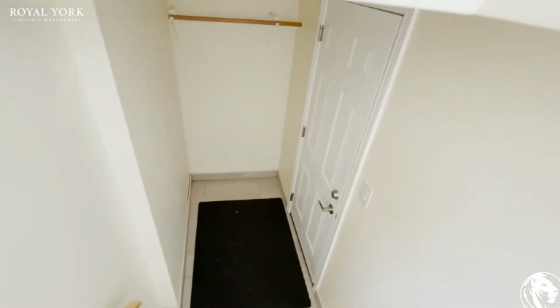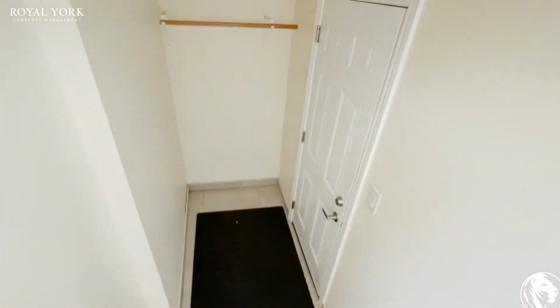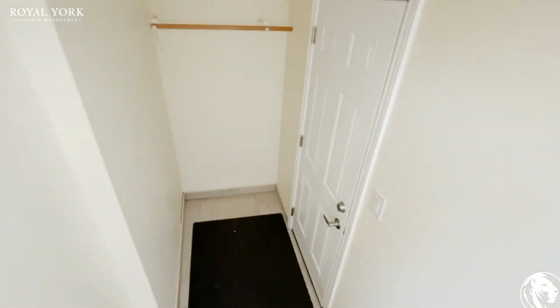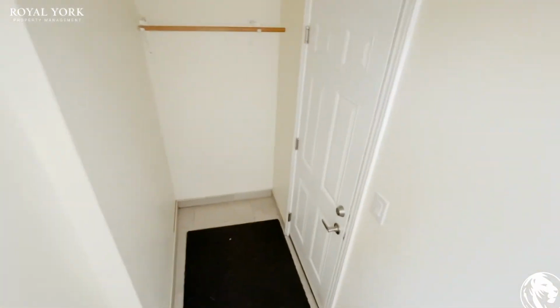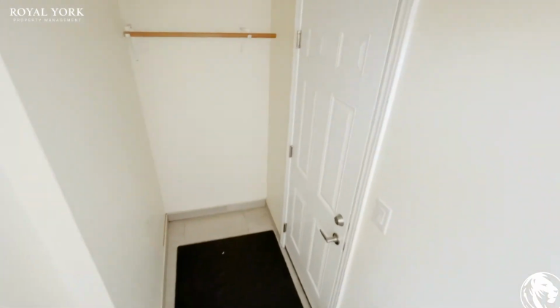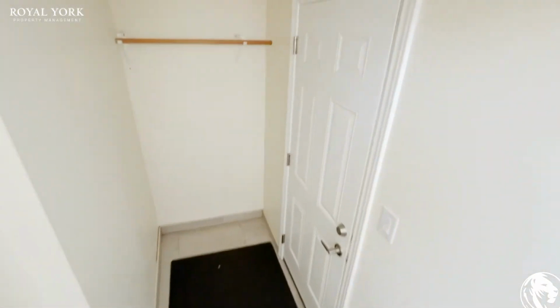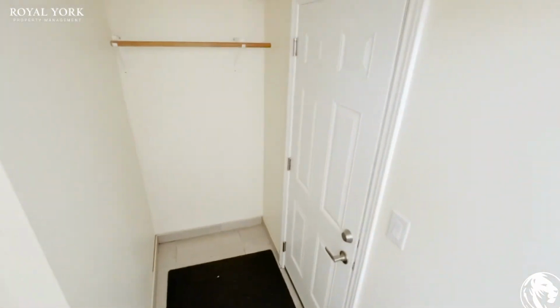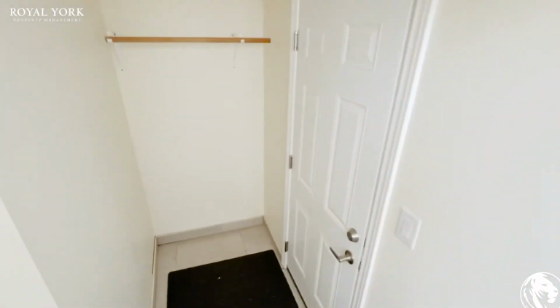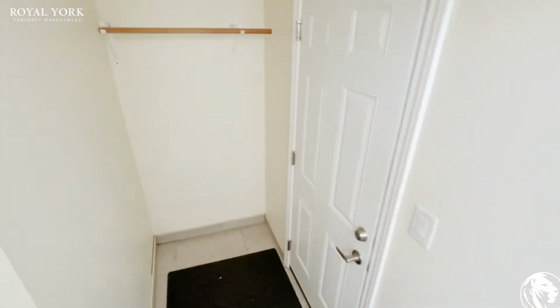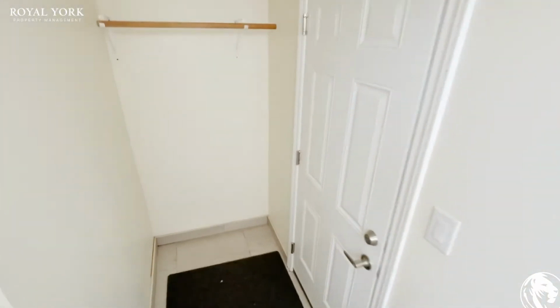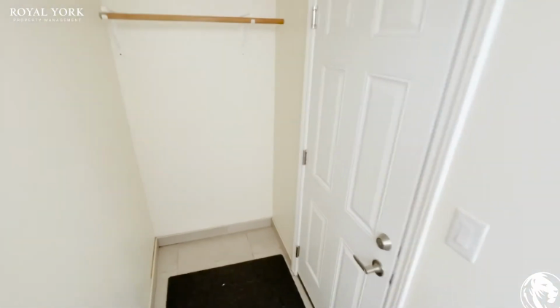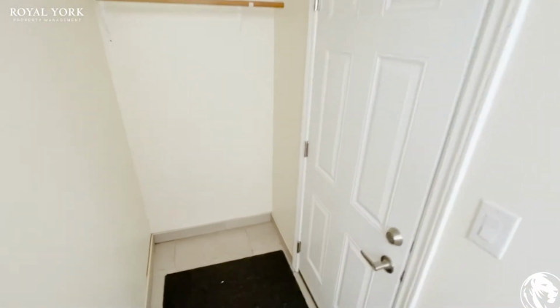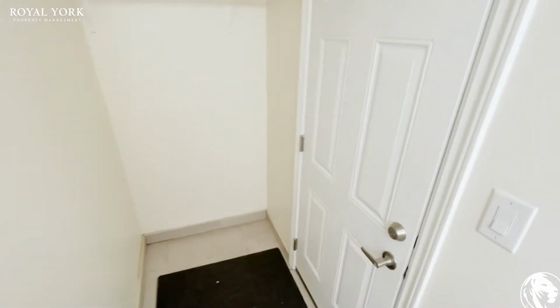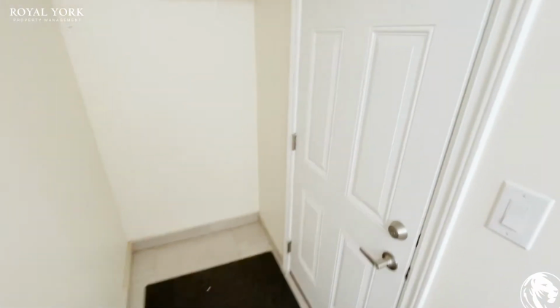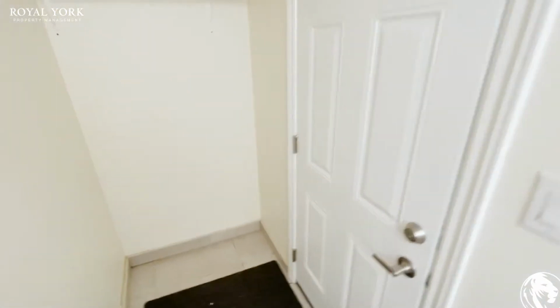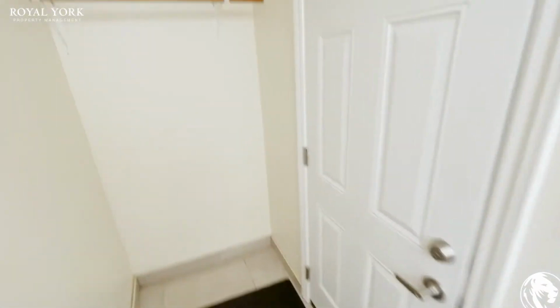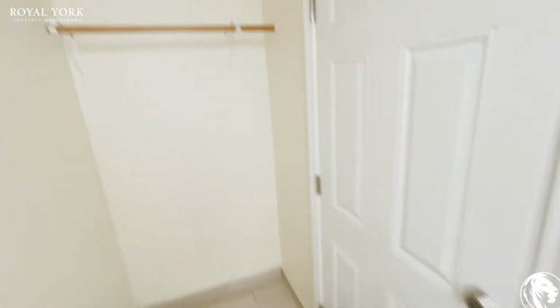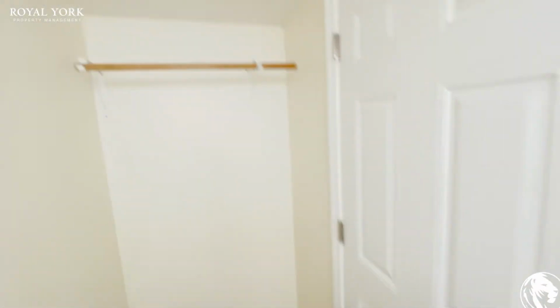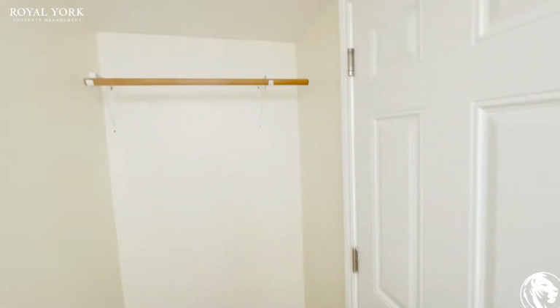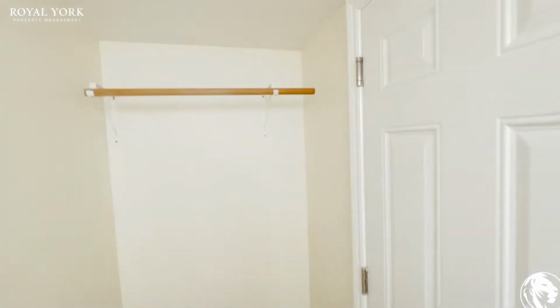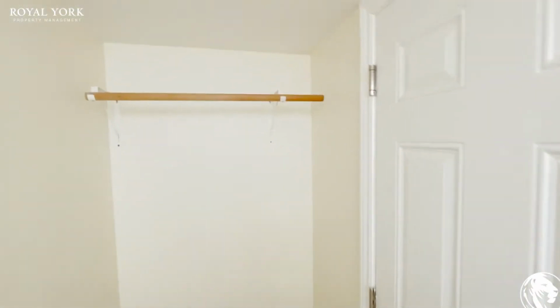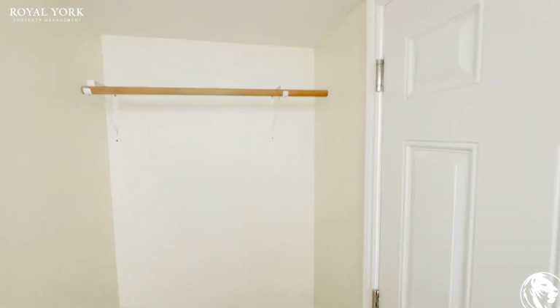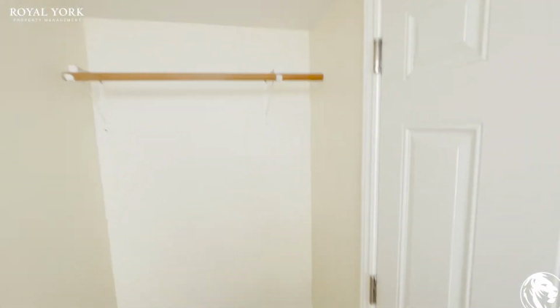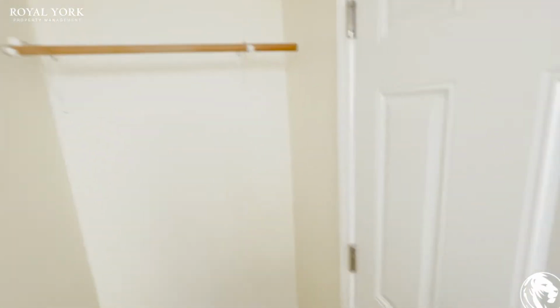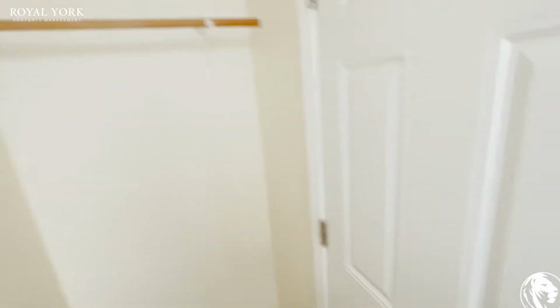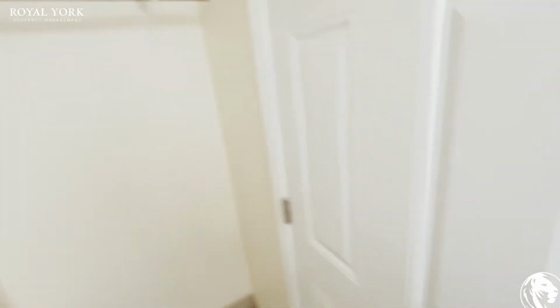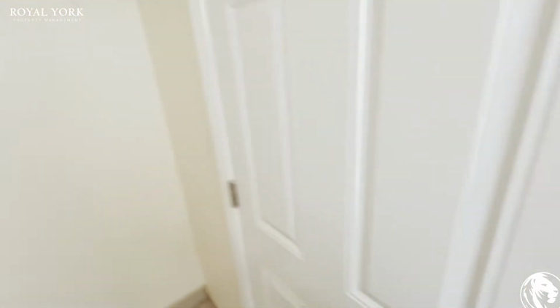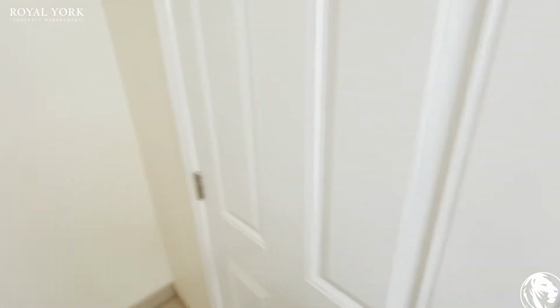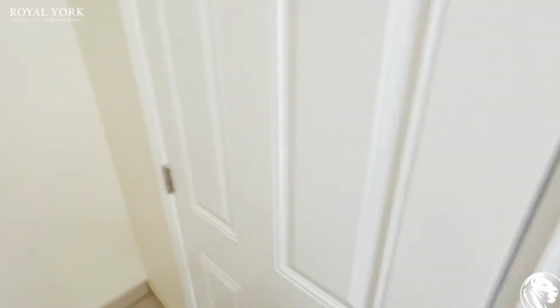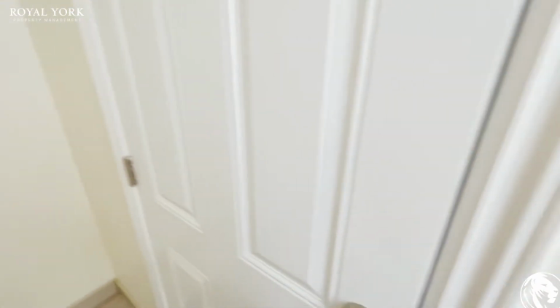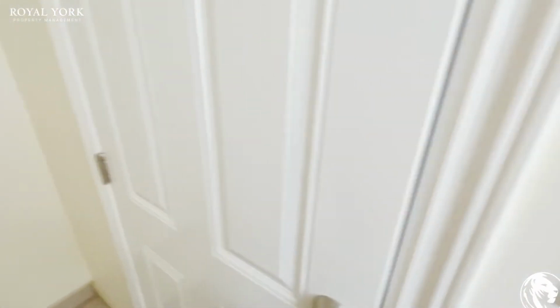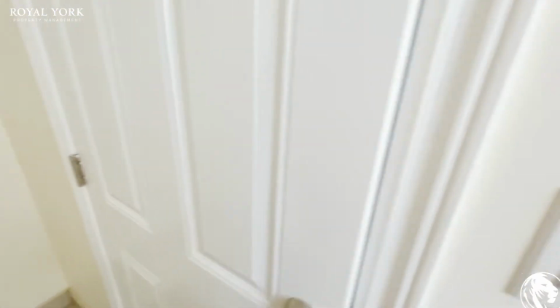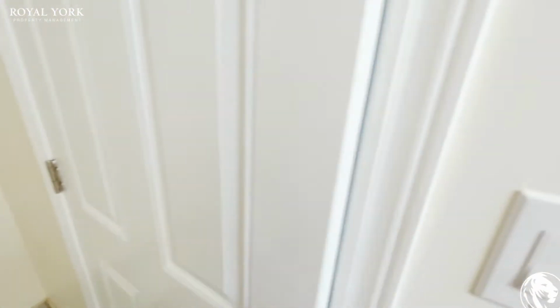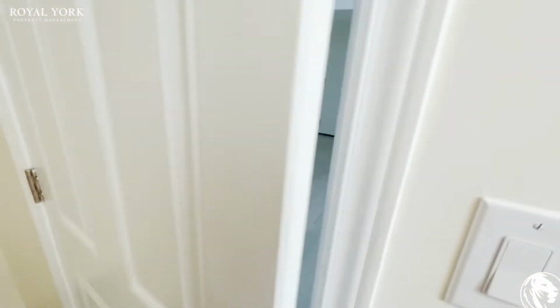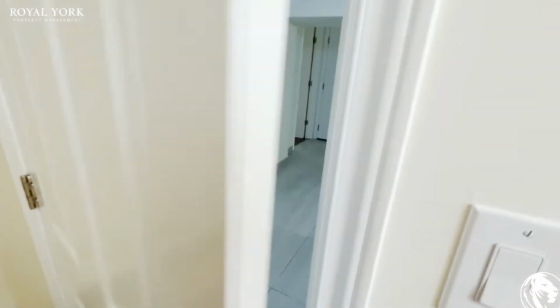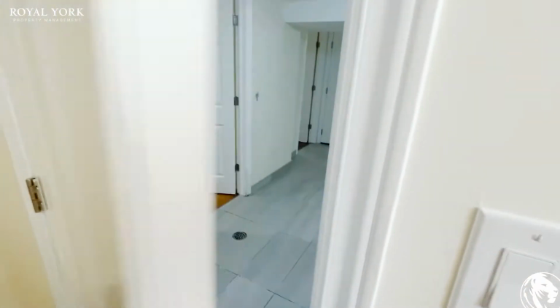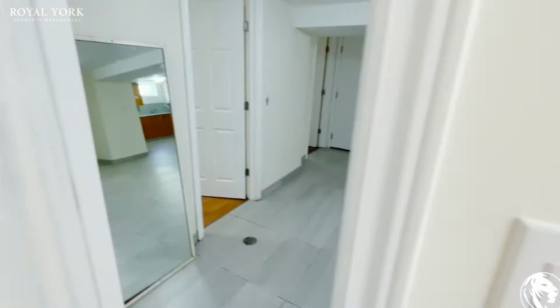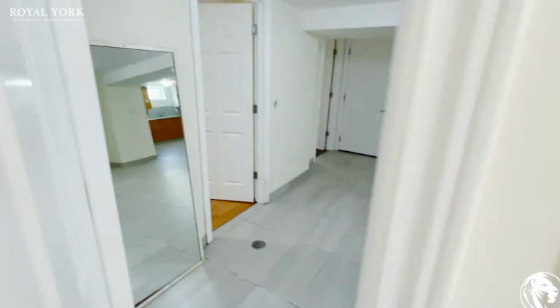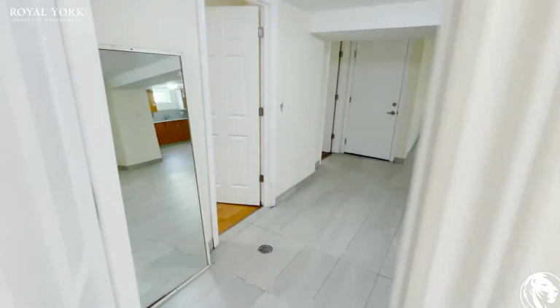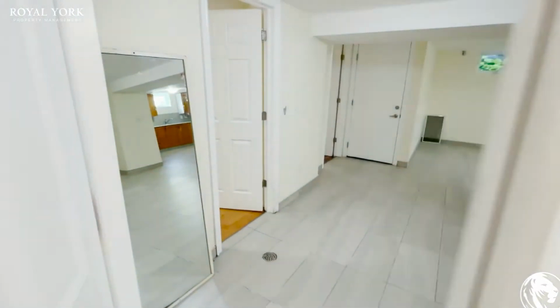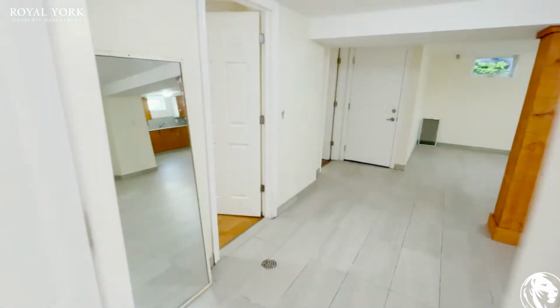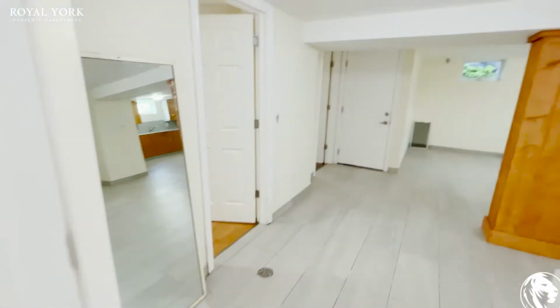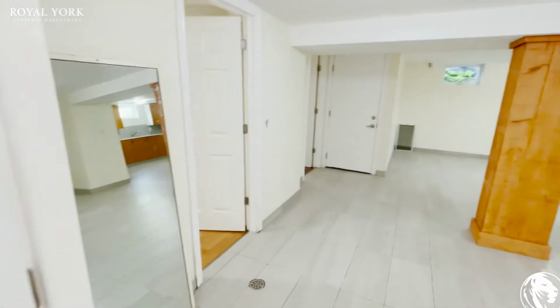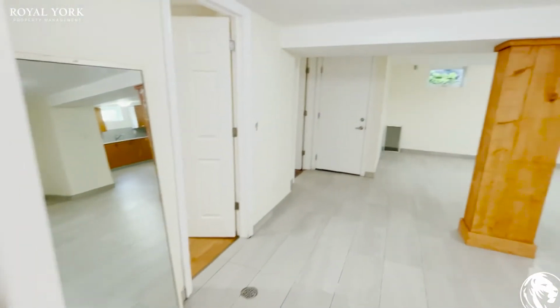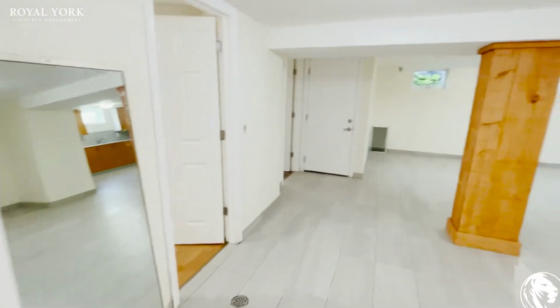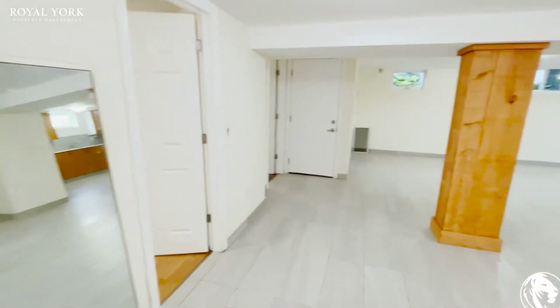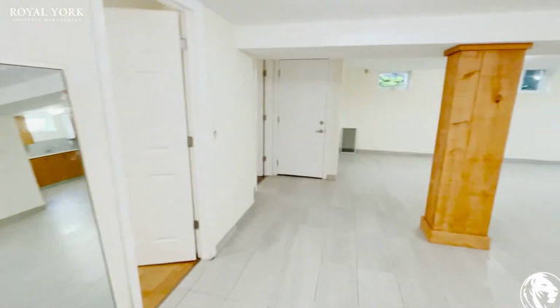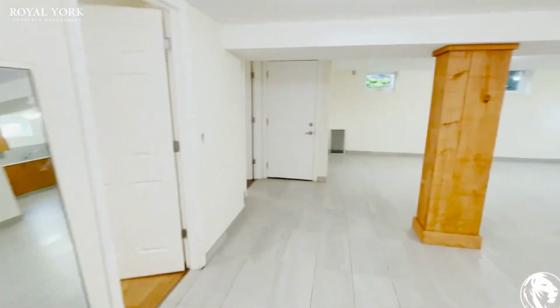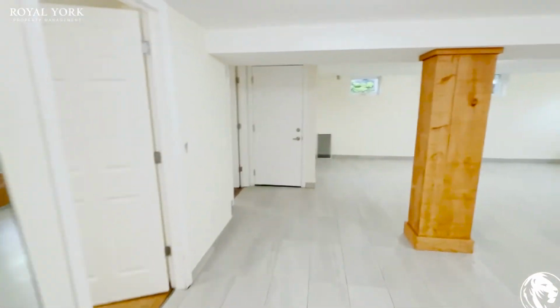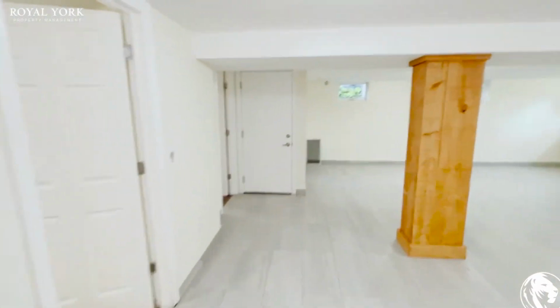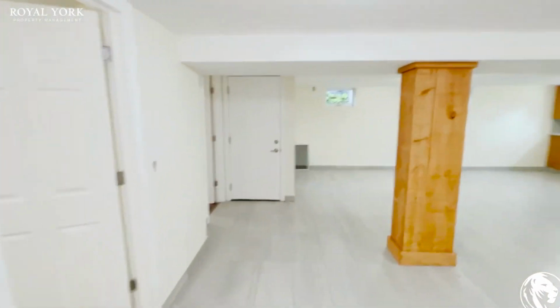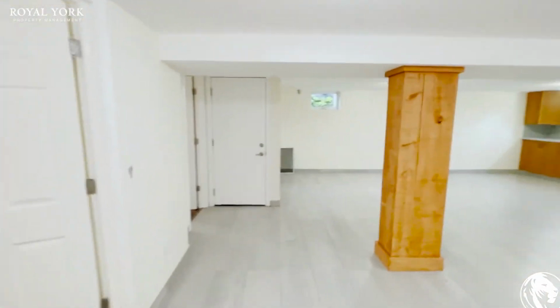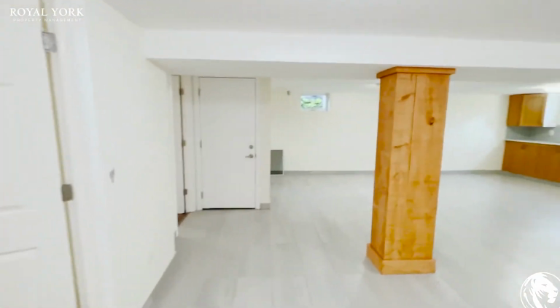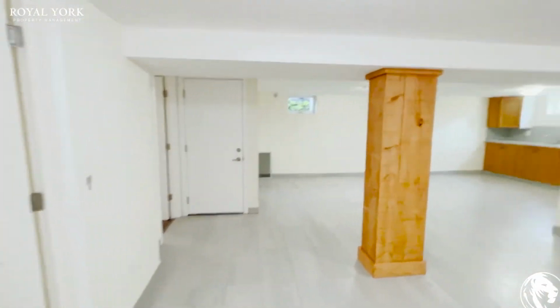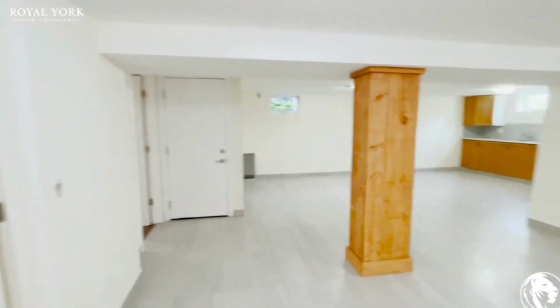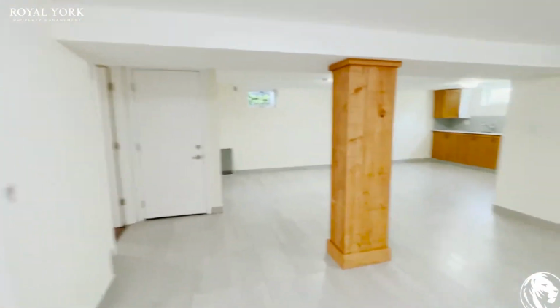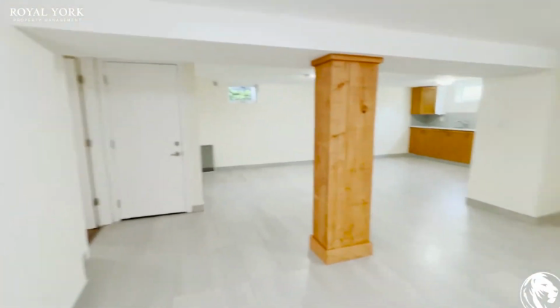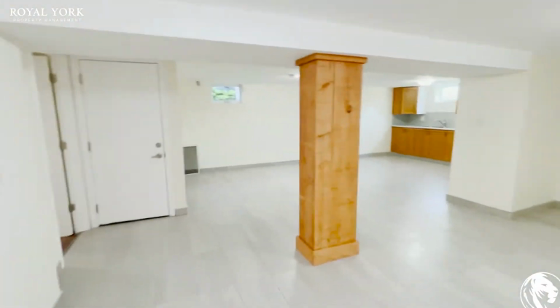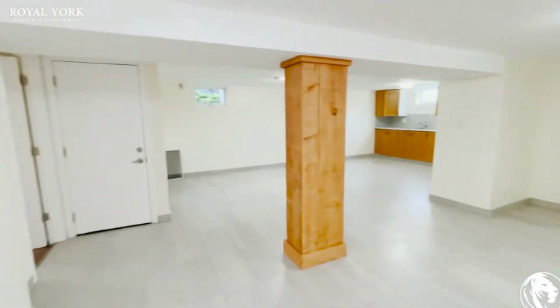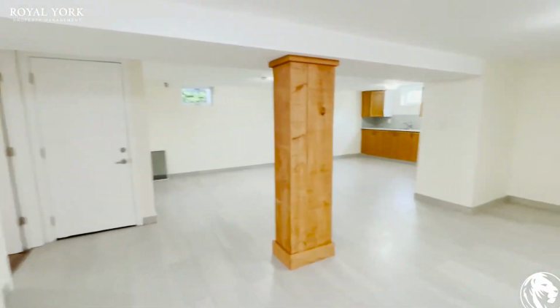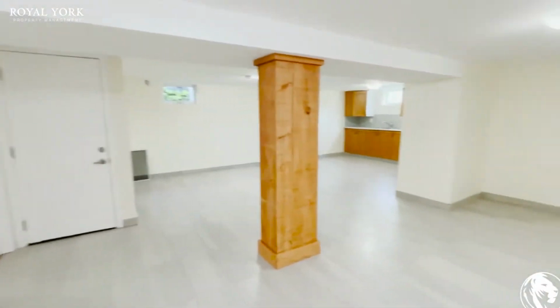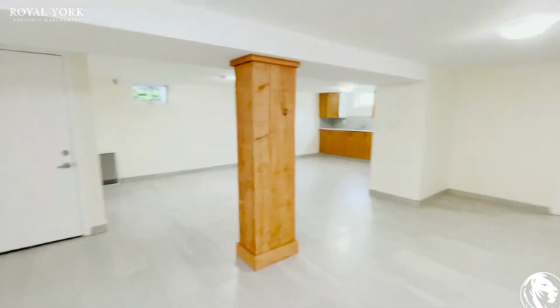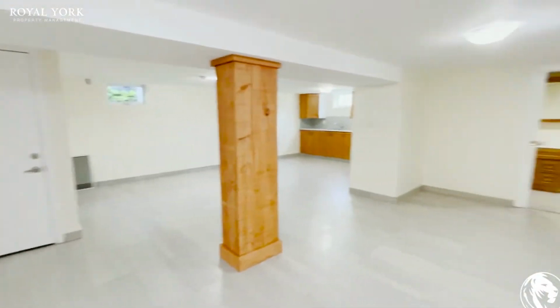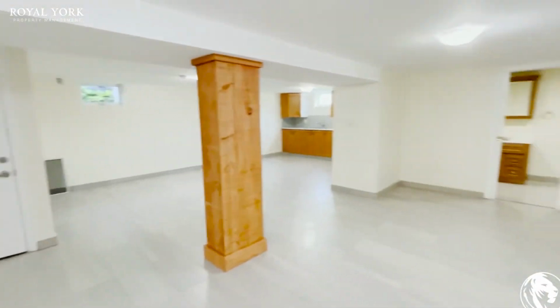Come down here, you have a little hallway to hang your stuff up. And you have a very large open area.